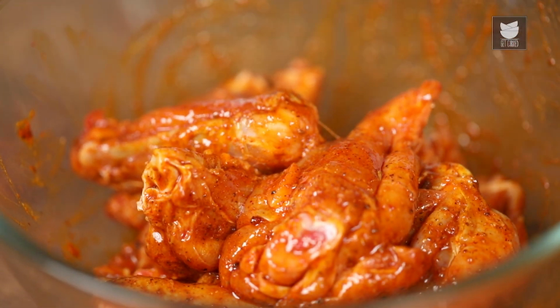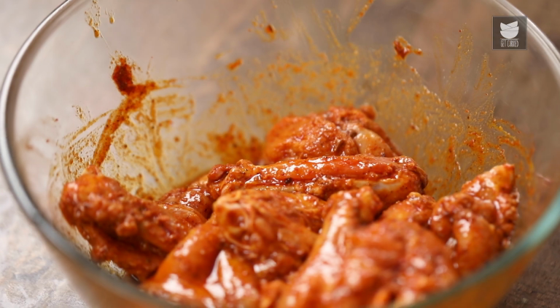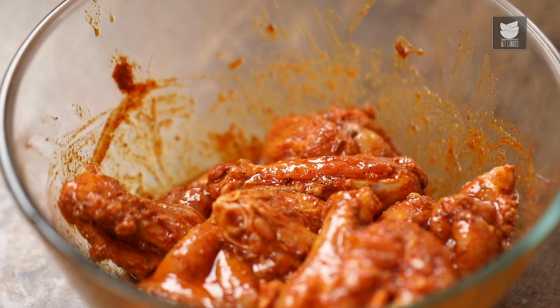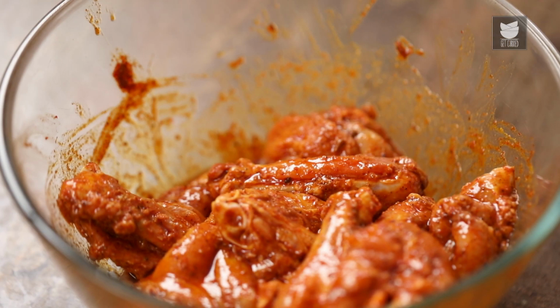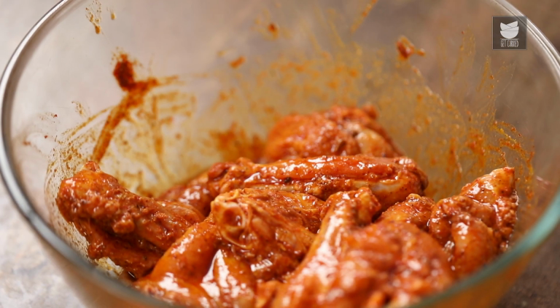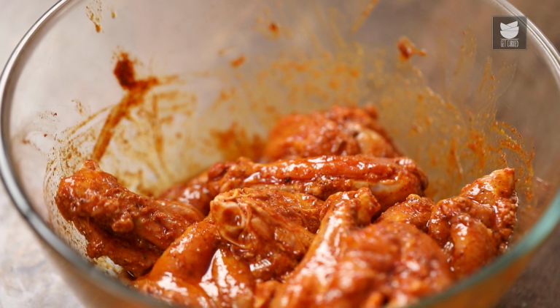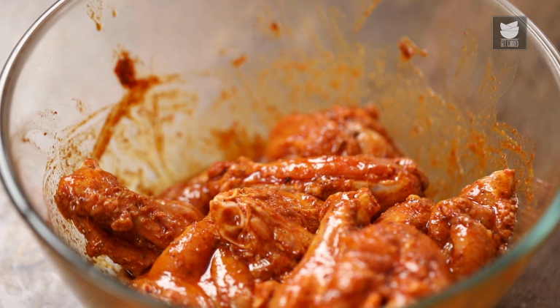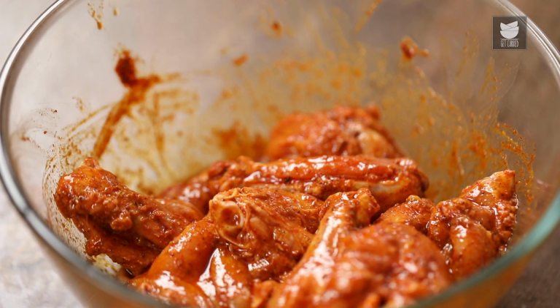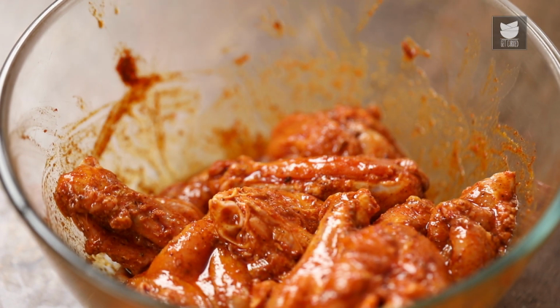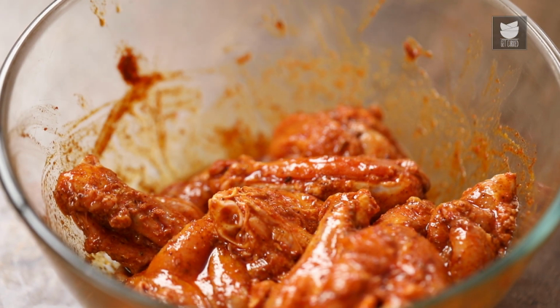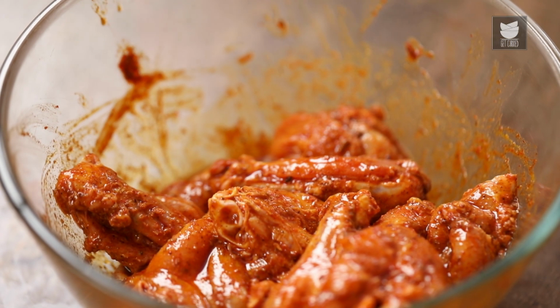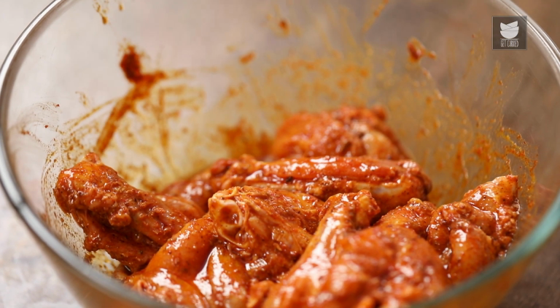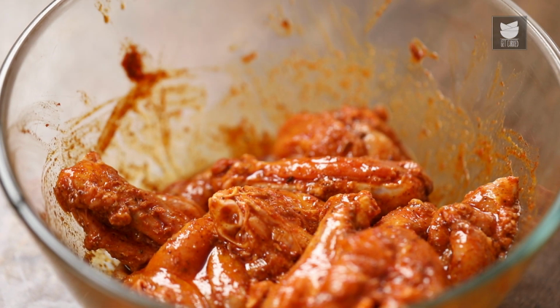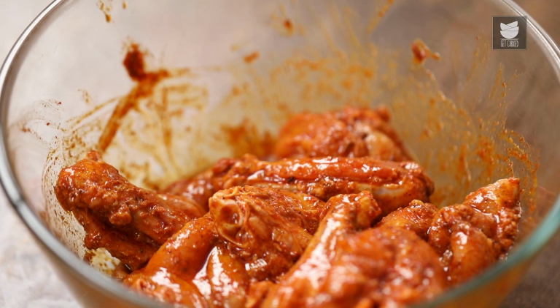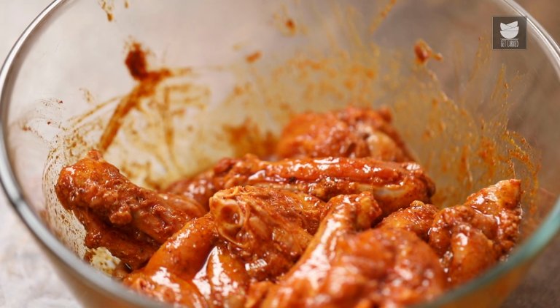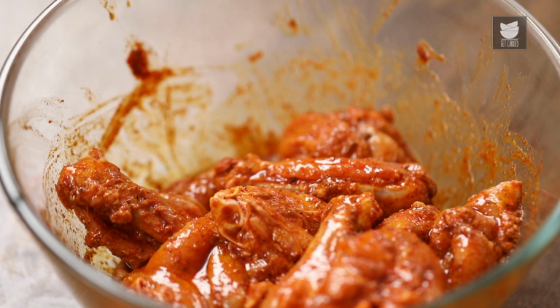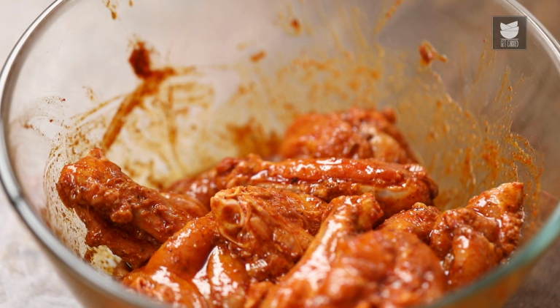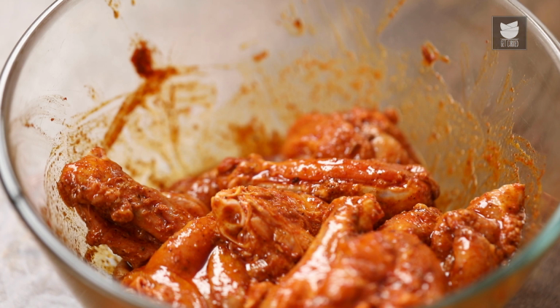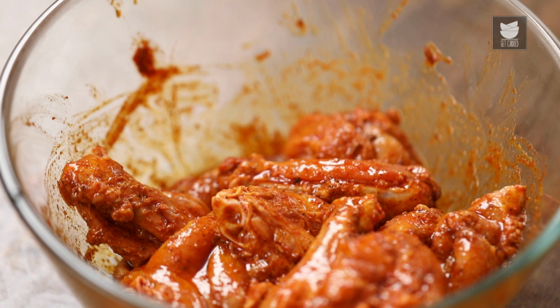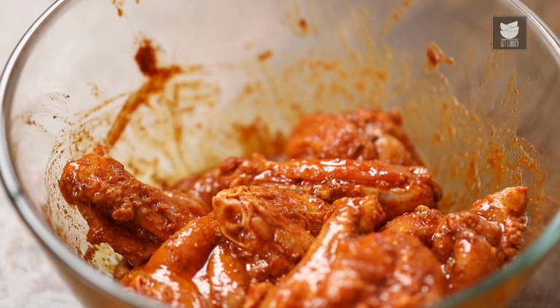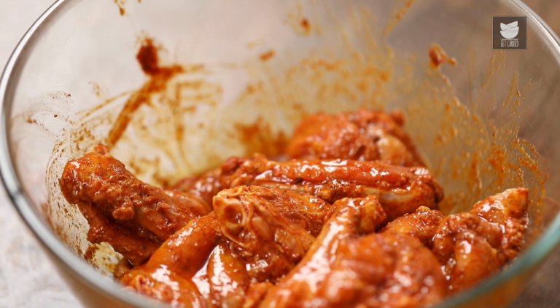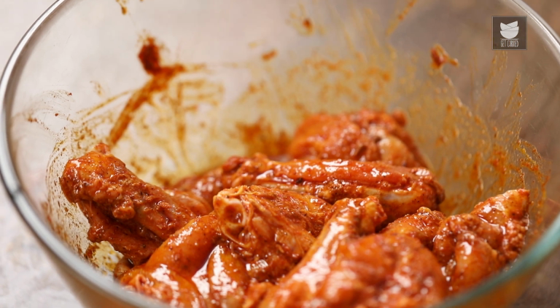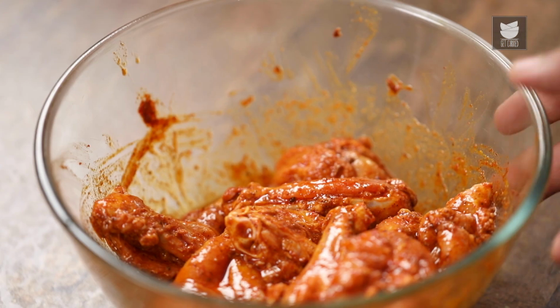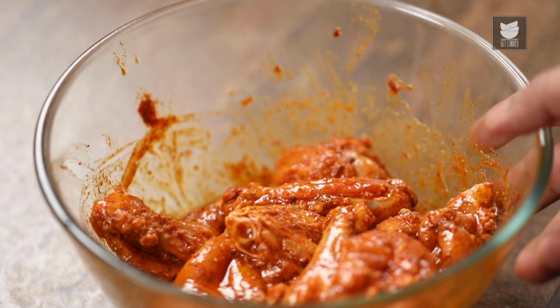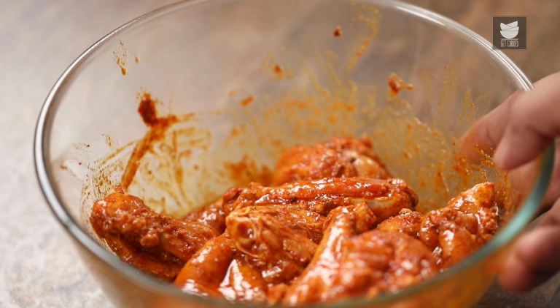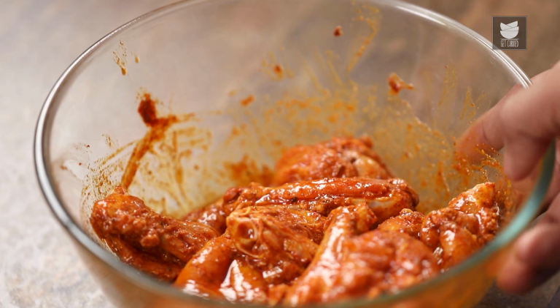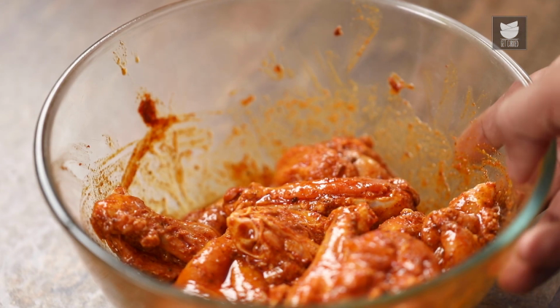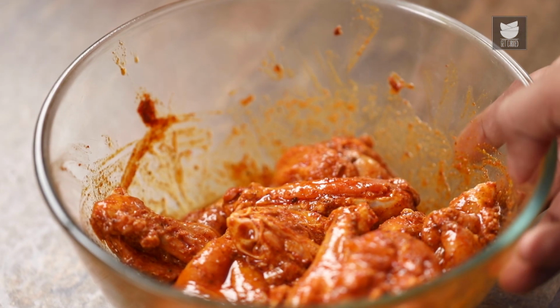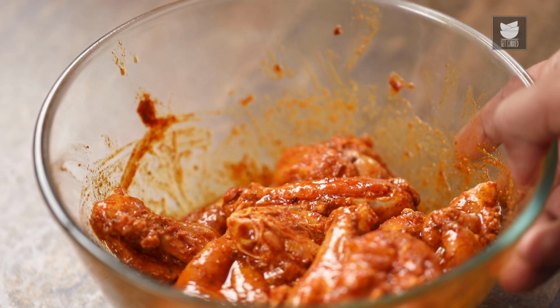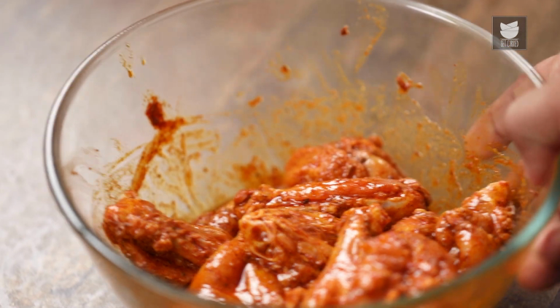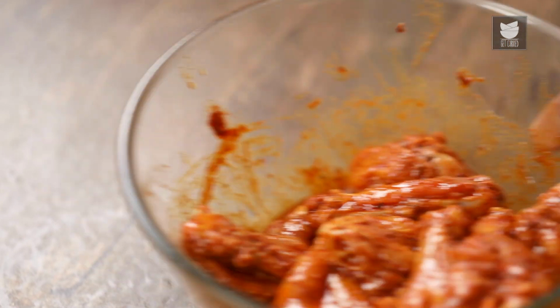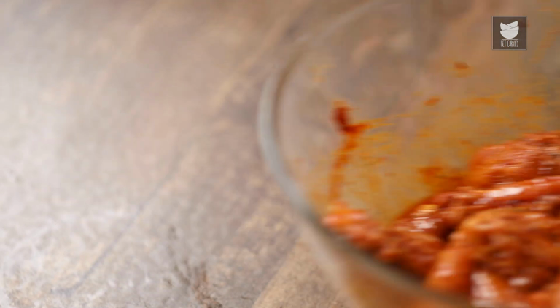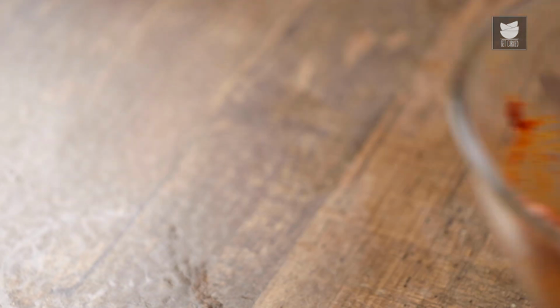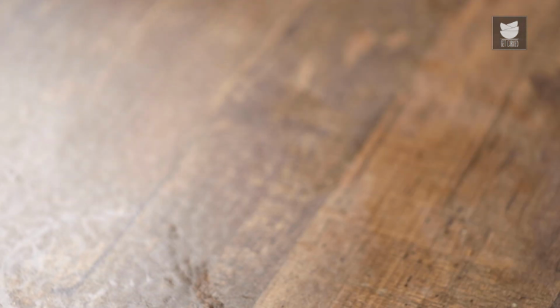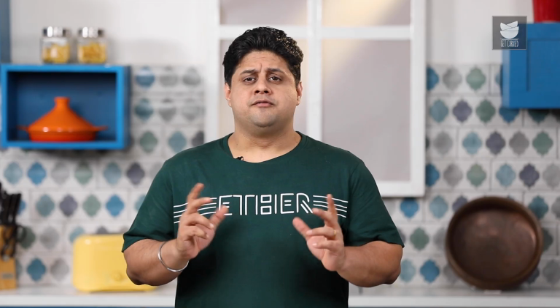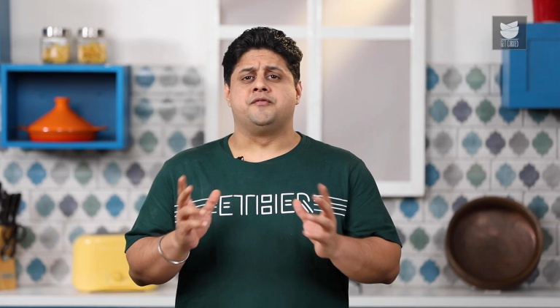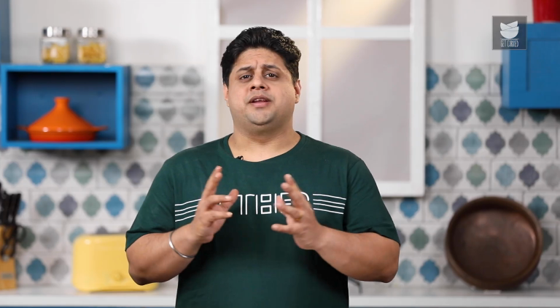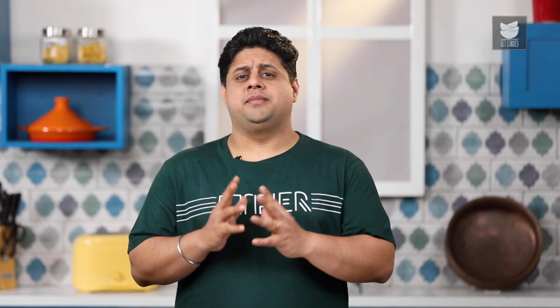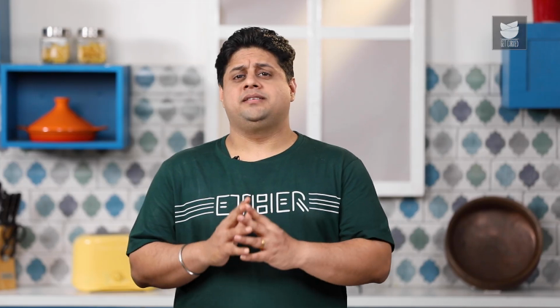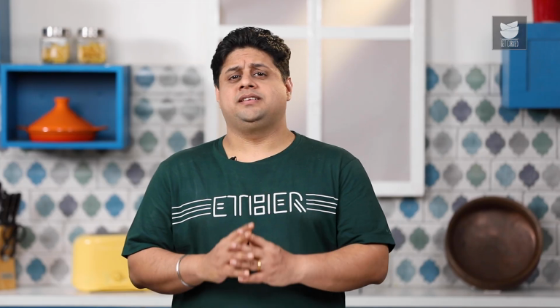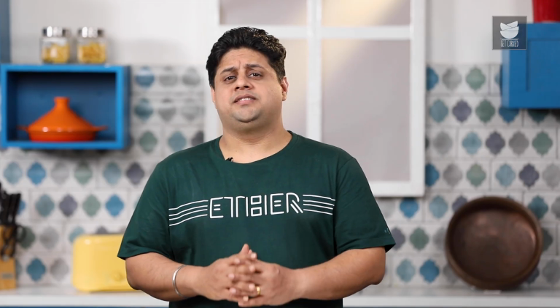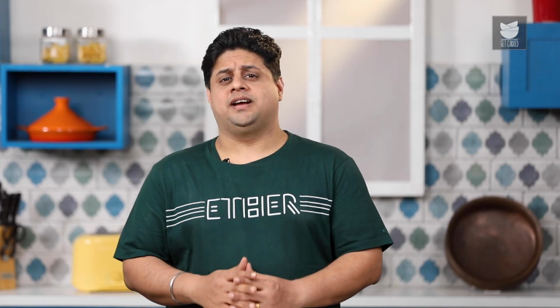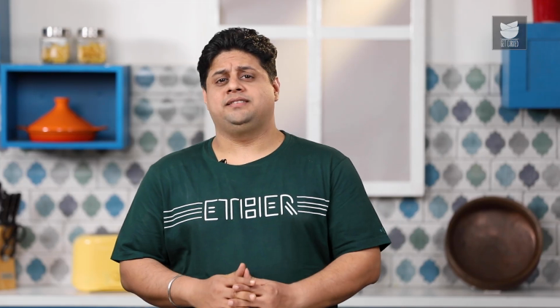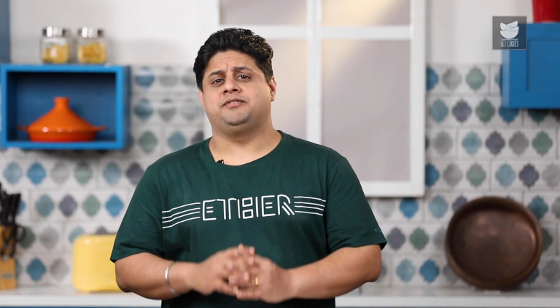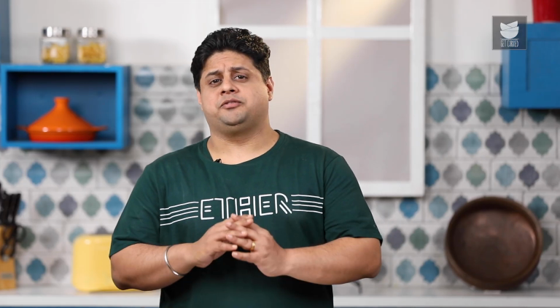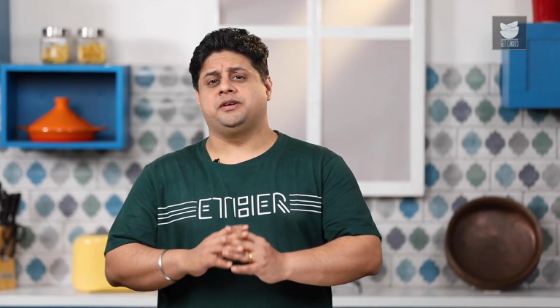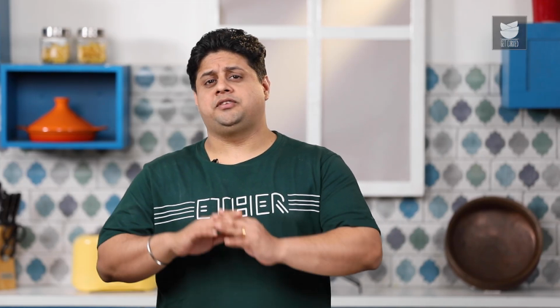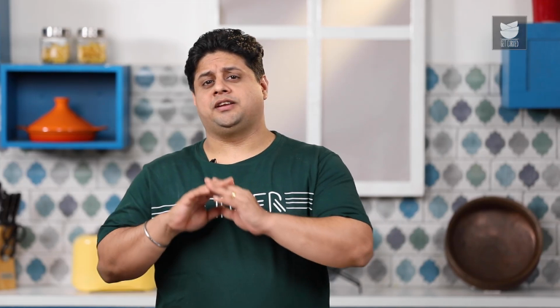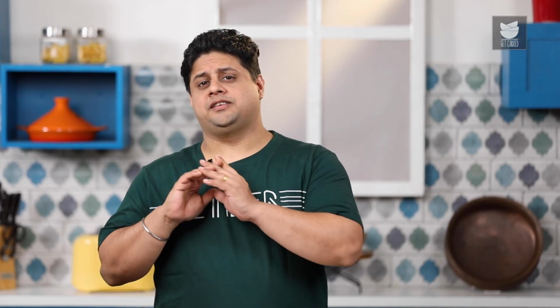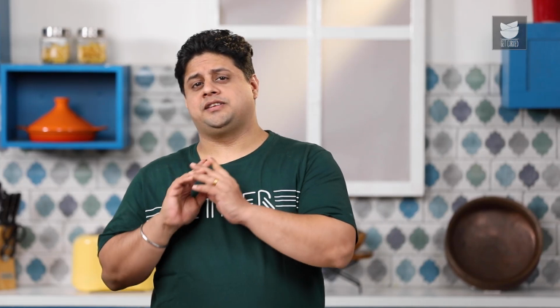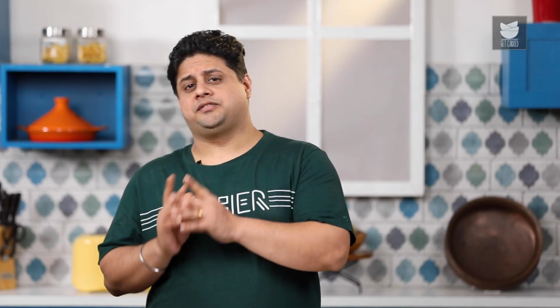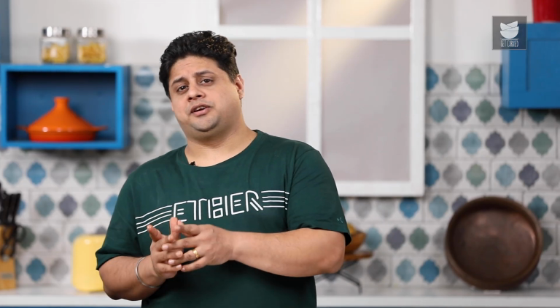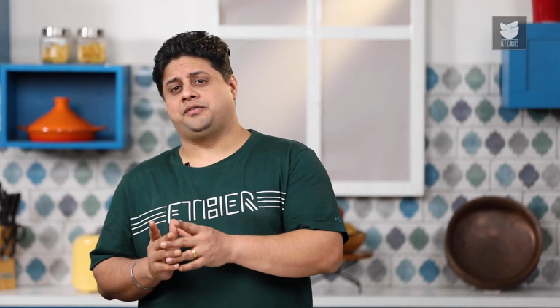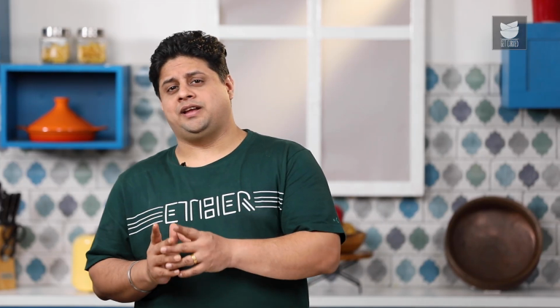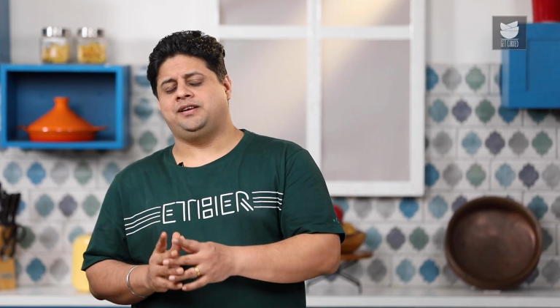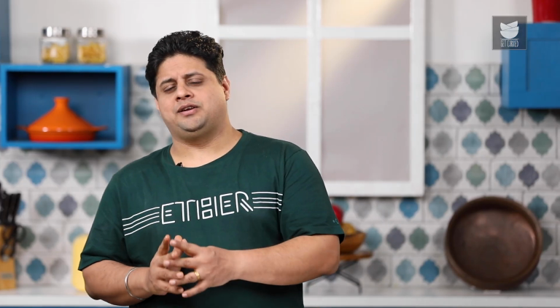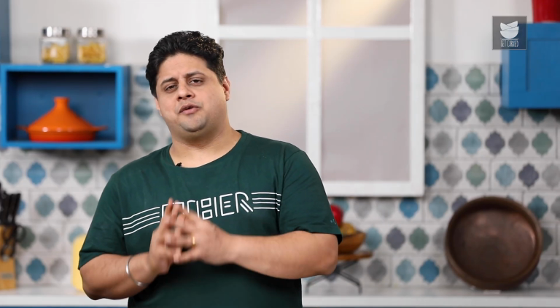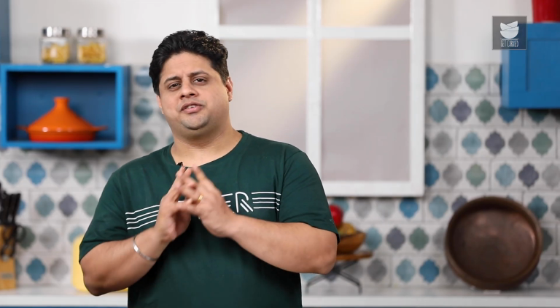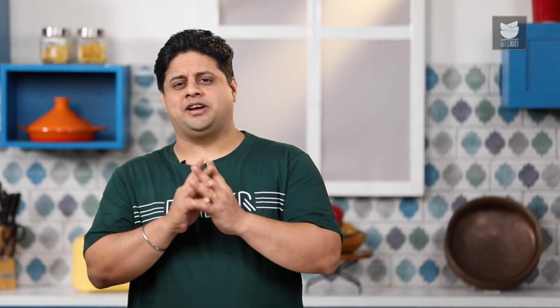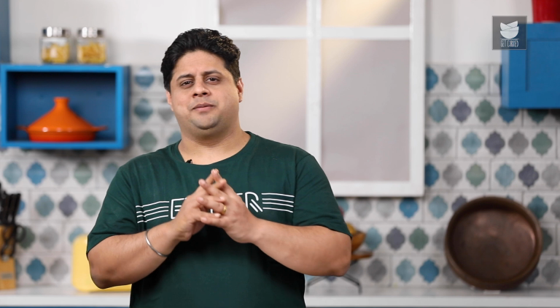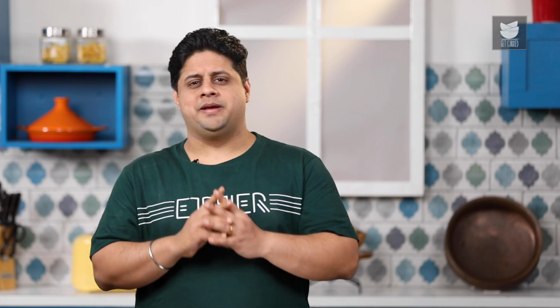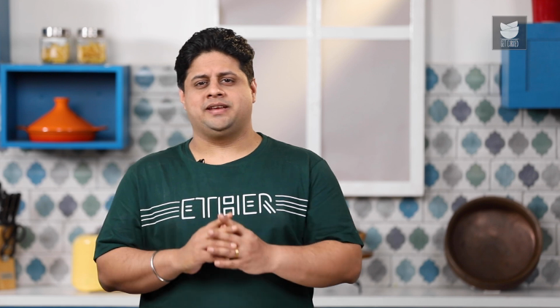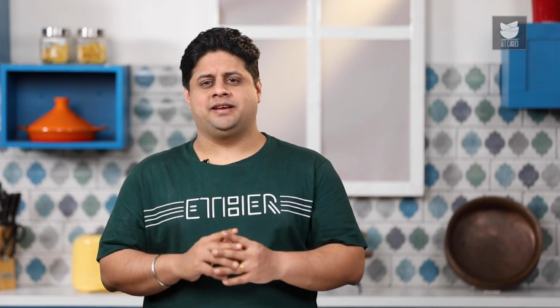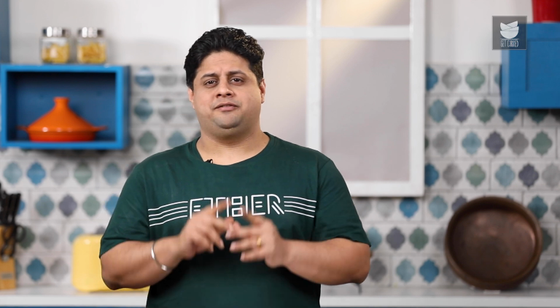The chicken wings are properly marinated. I'm going to set it aside for a while. 15 minutes is done, which means the chicken has rested well. Now we start baking it.